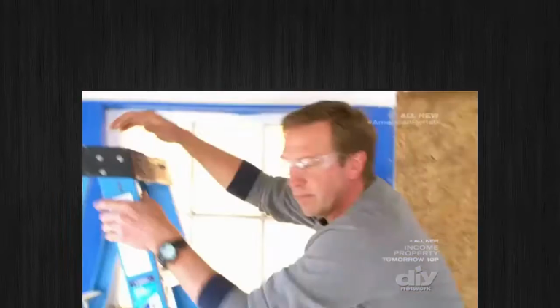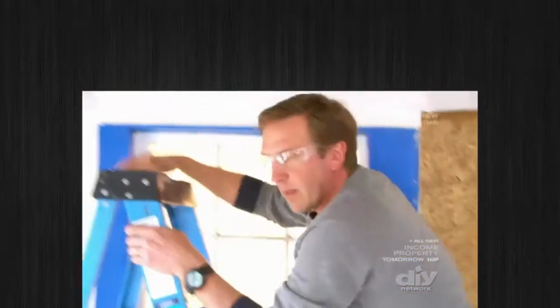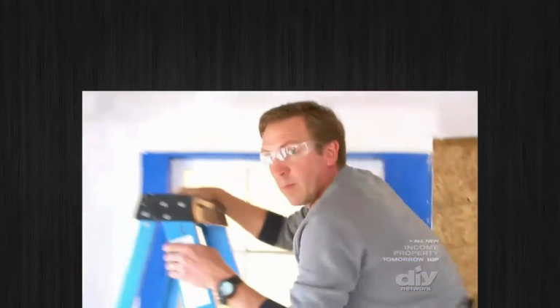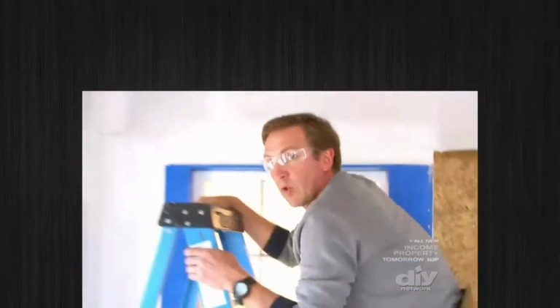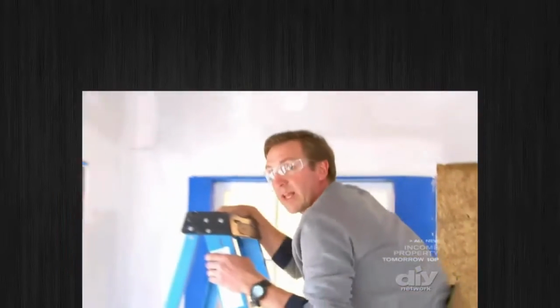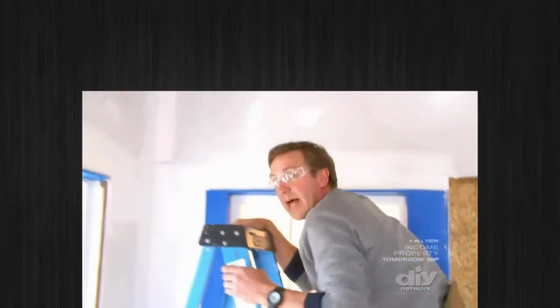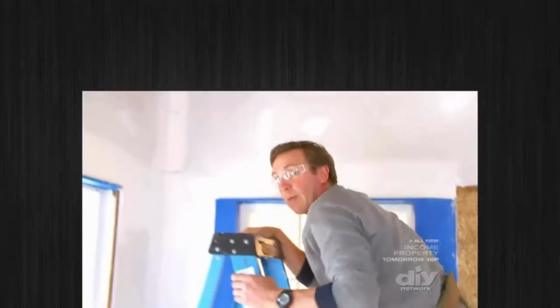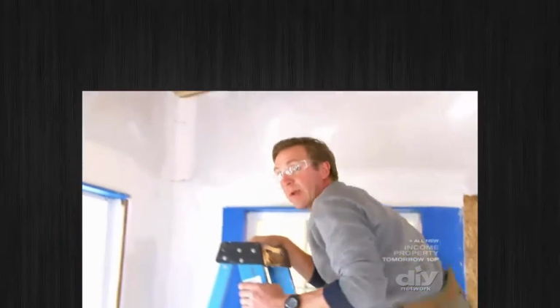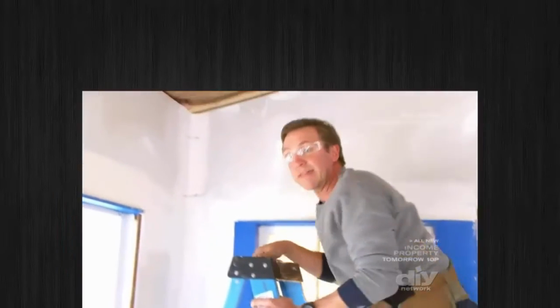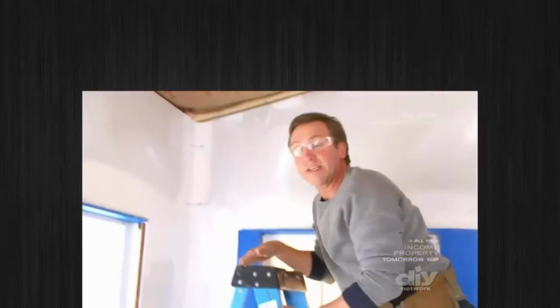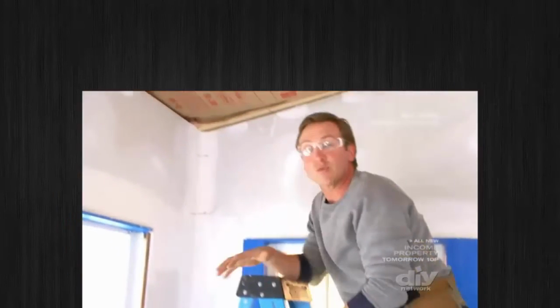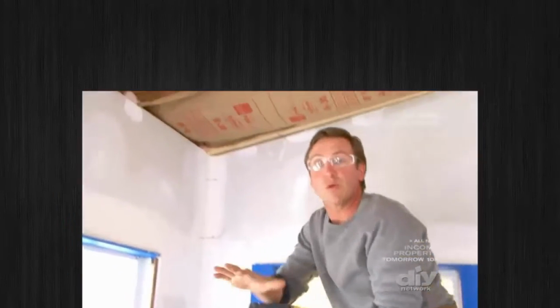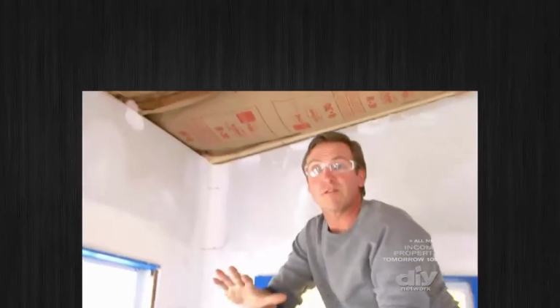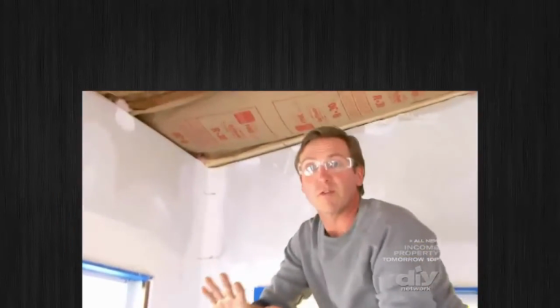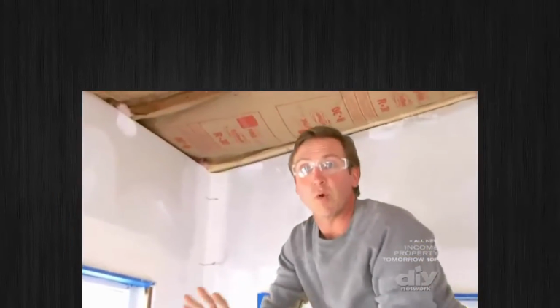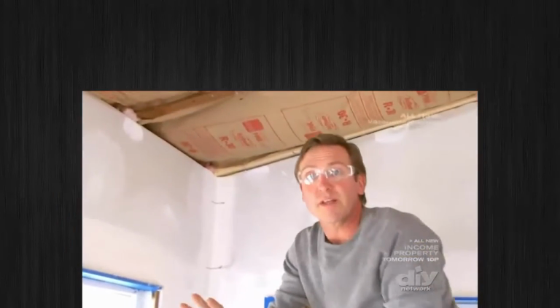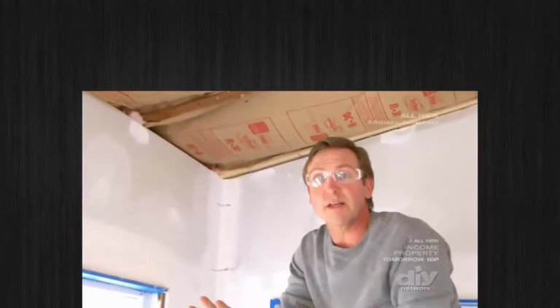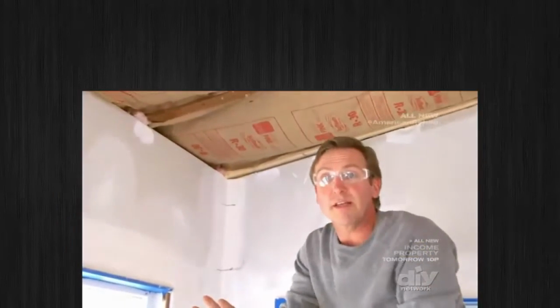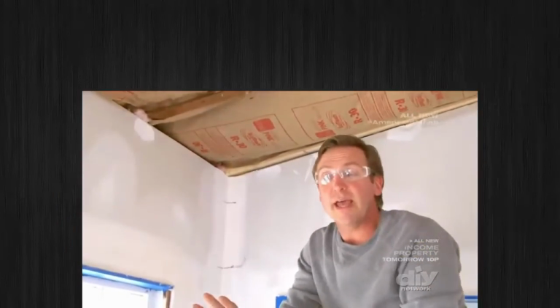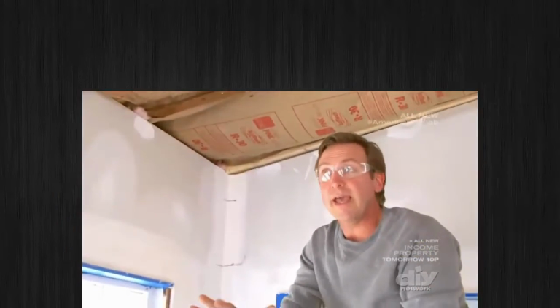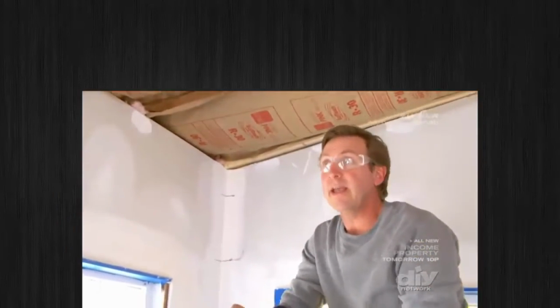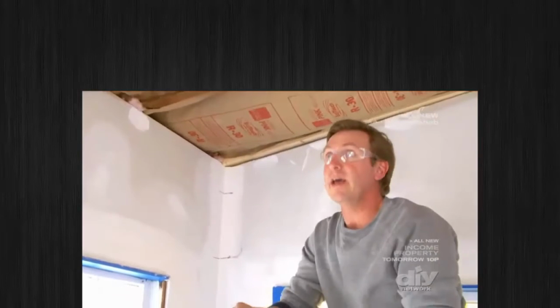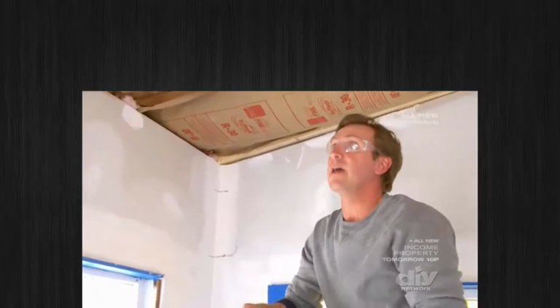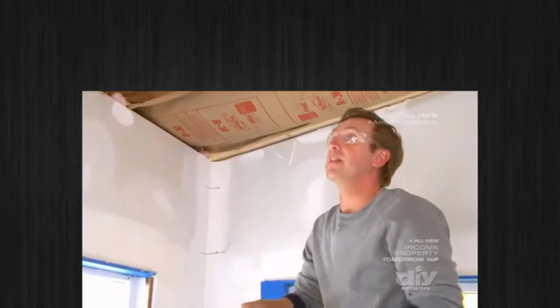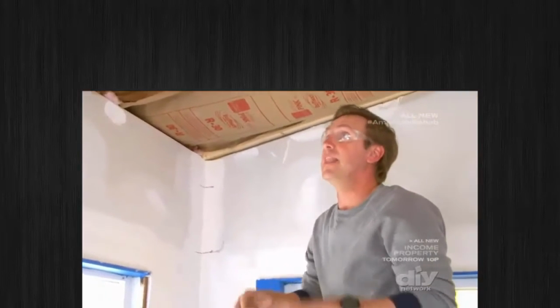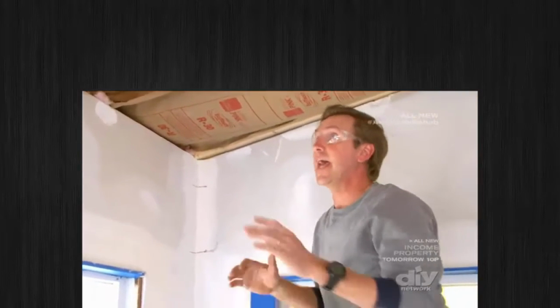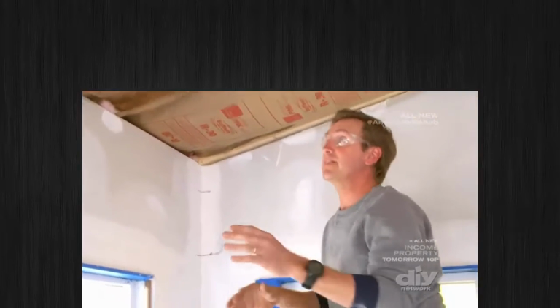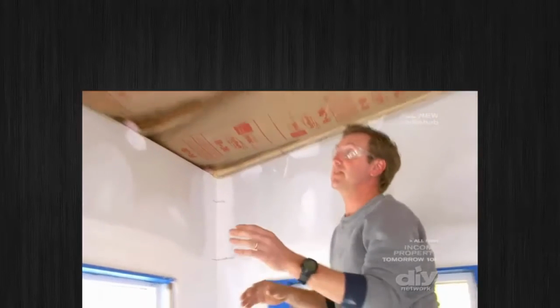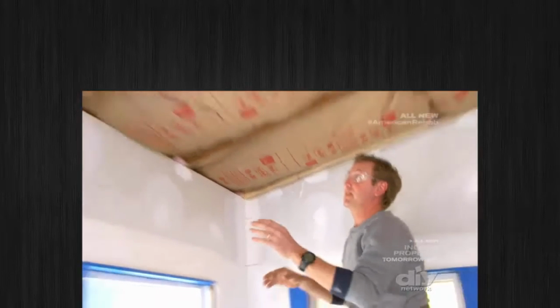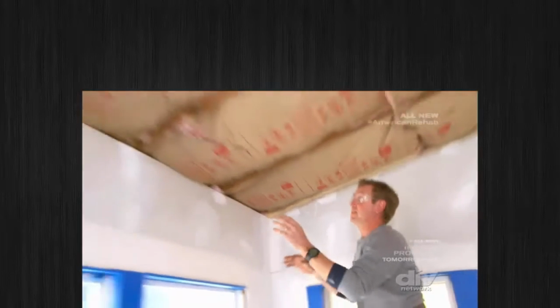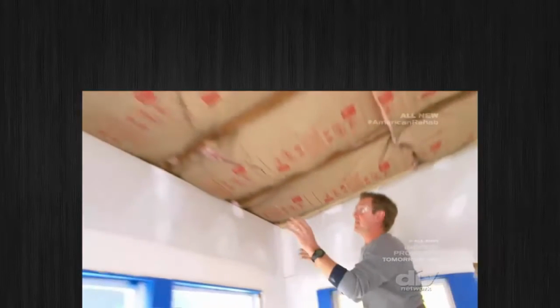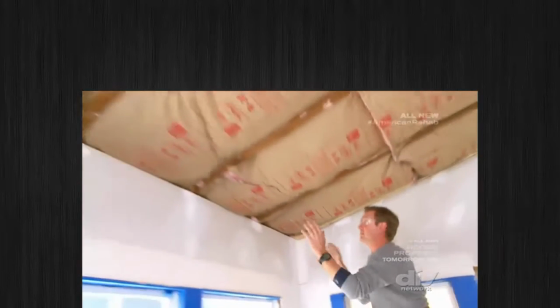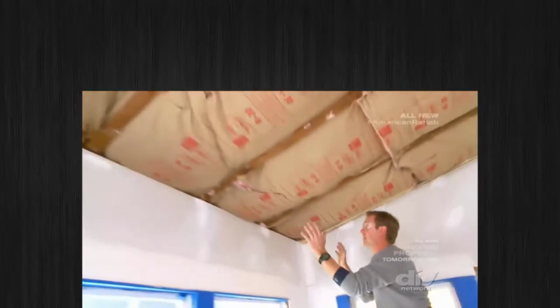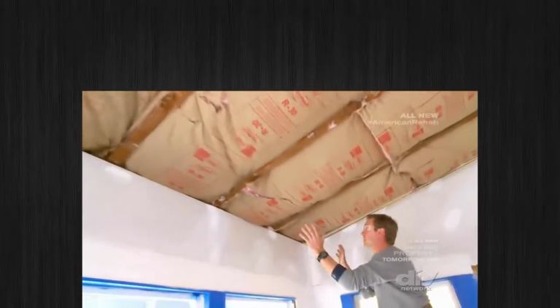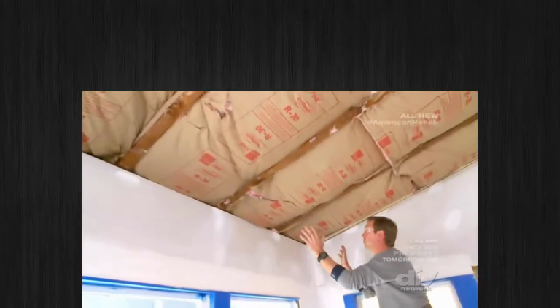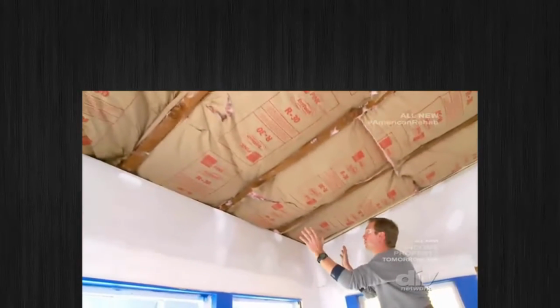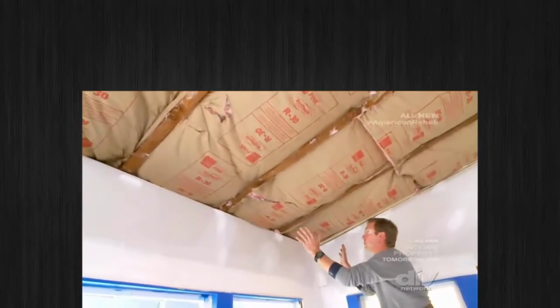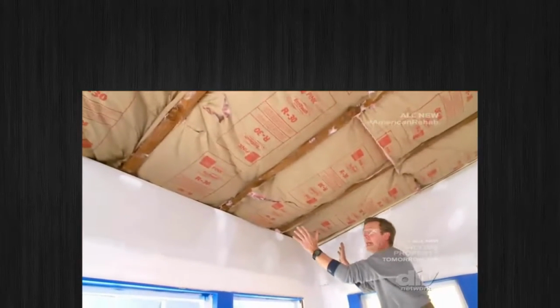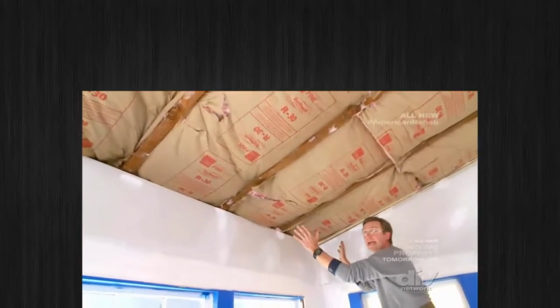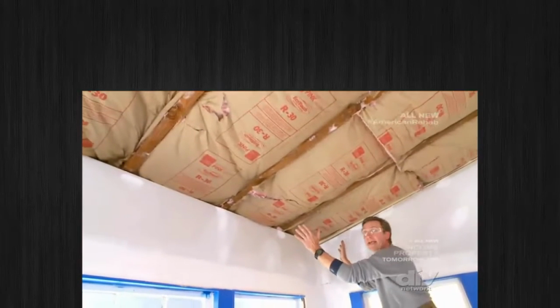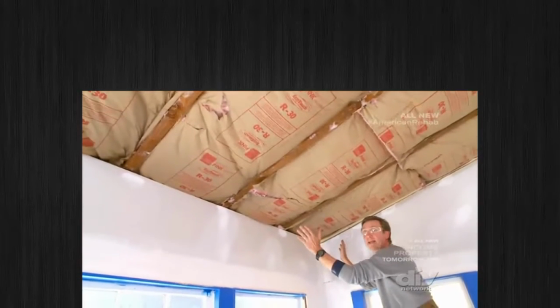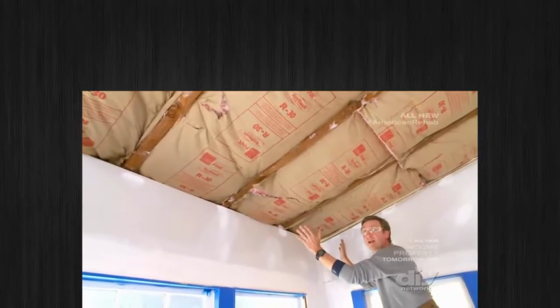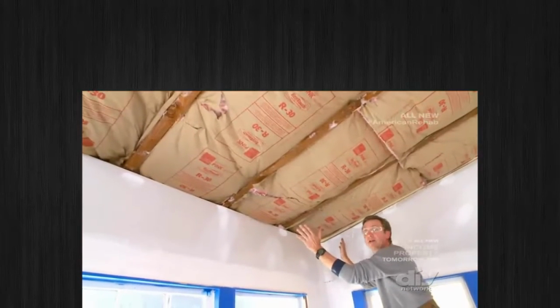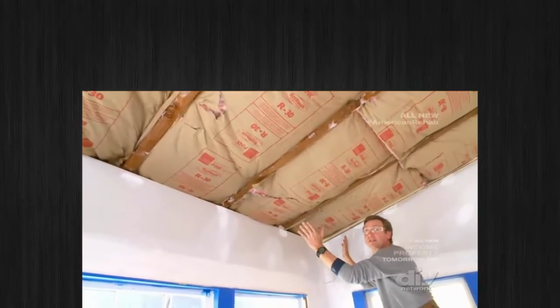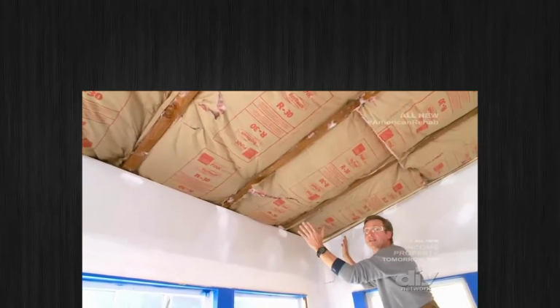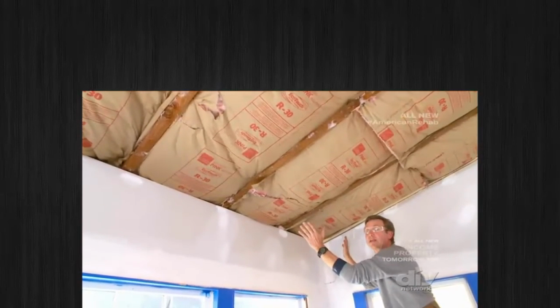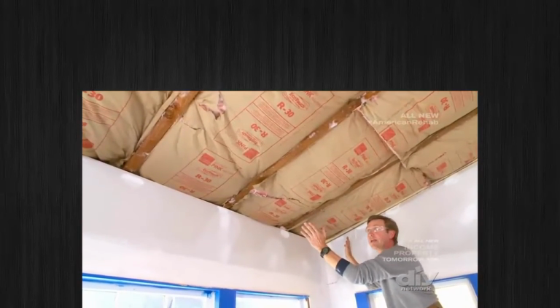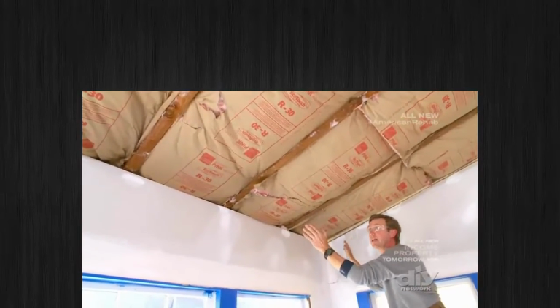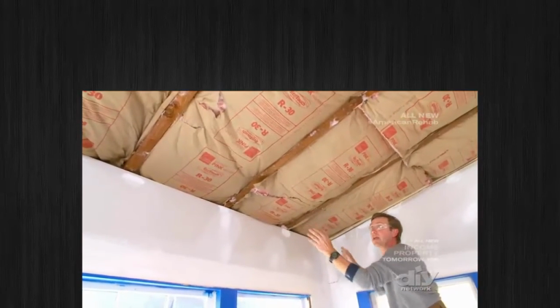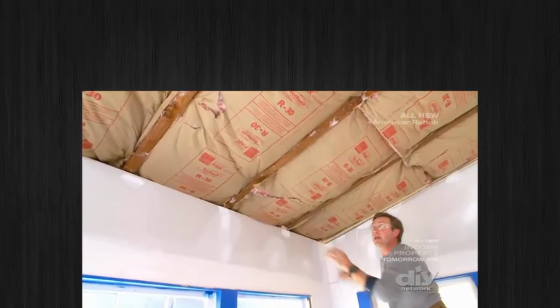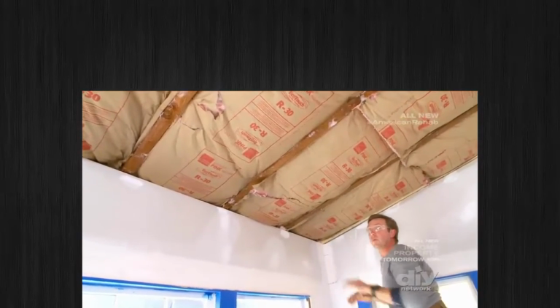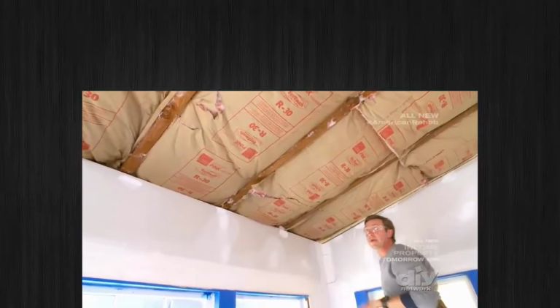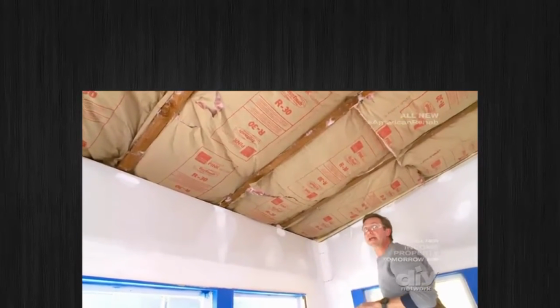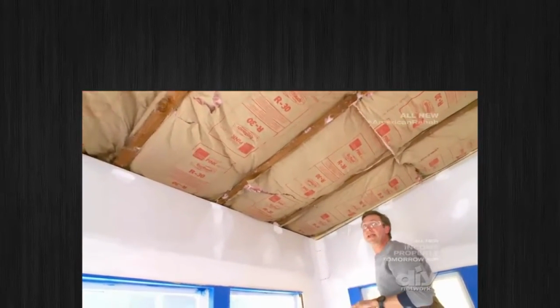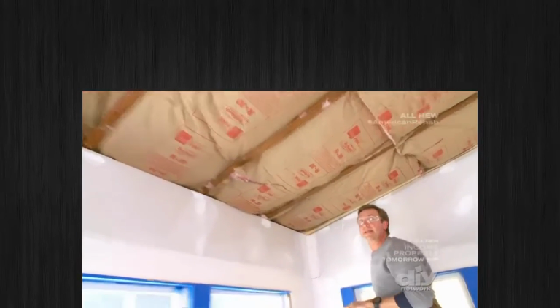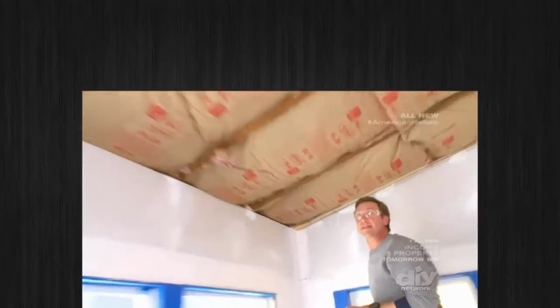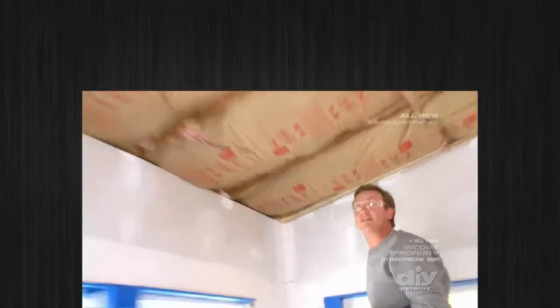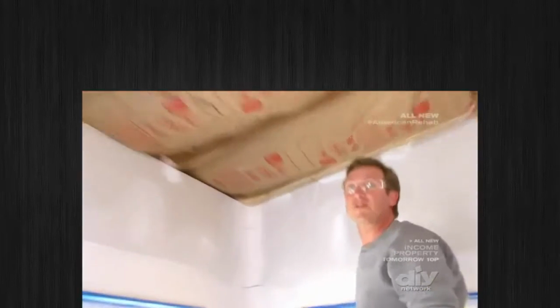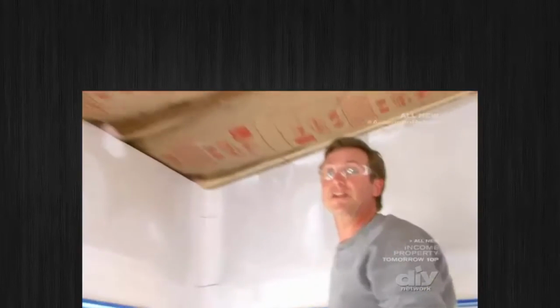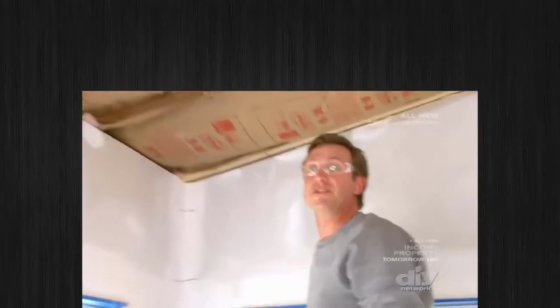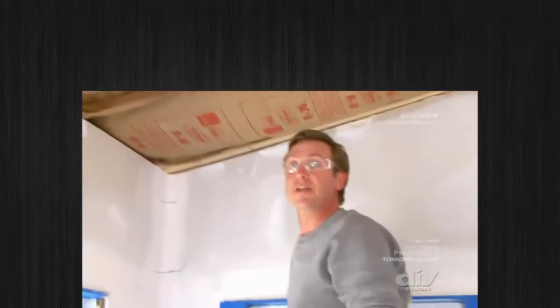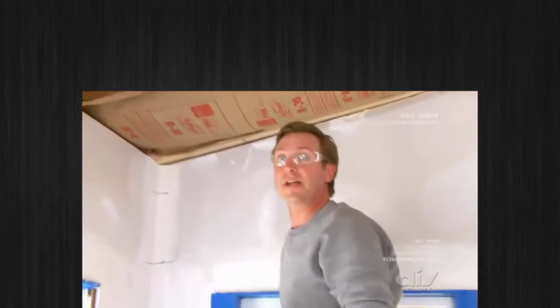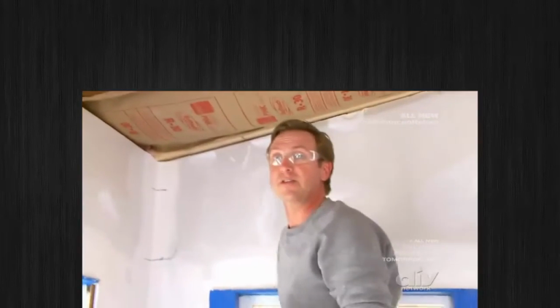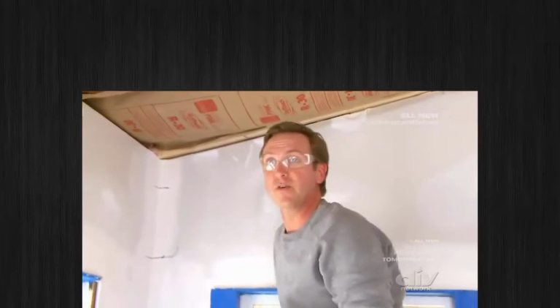I'm really glad we got this wood flooring done today. Next is the tongue and groove planking on the ceiling, and we've got to get that finished today too.